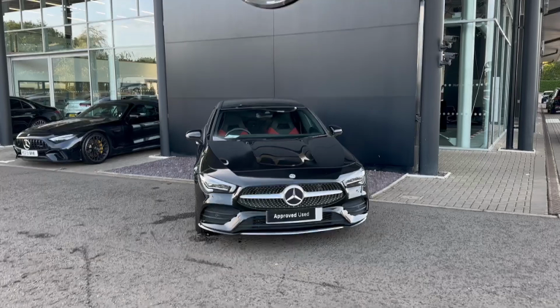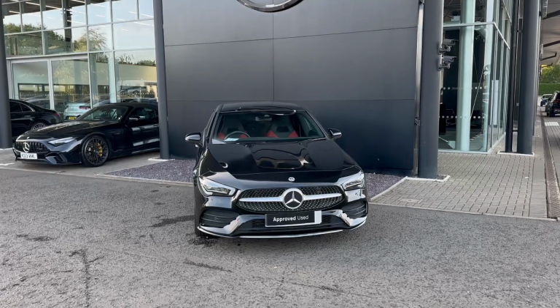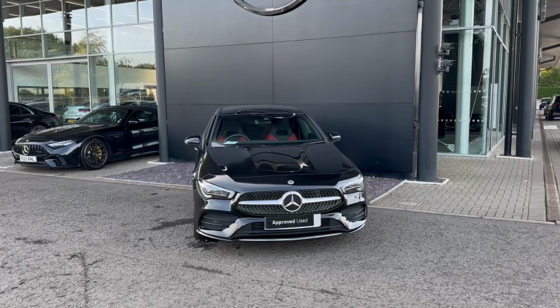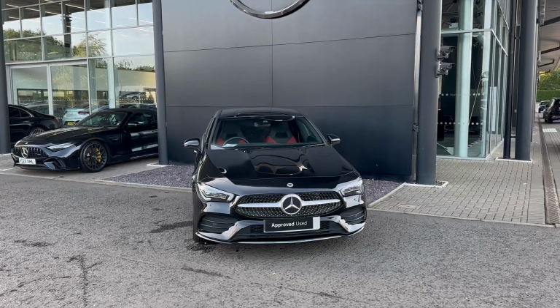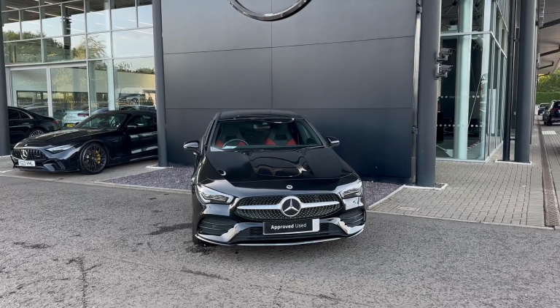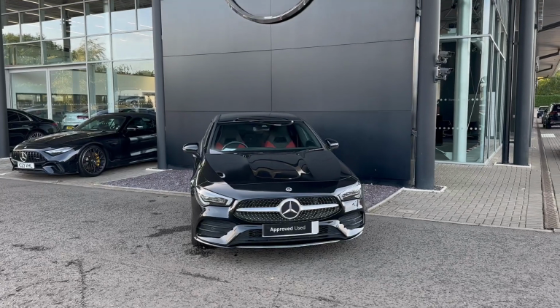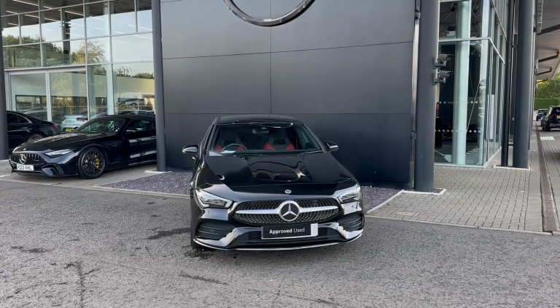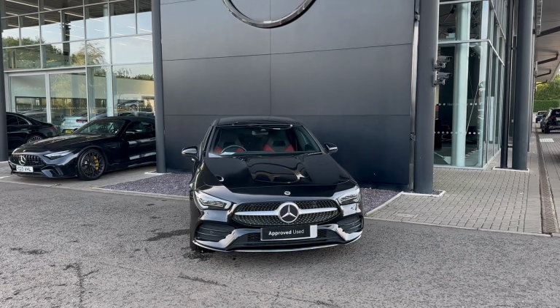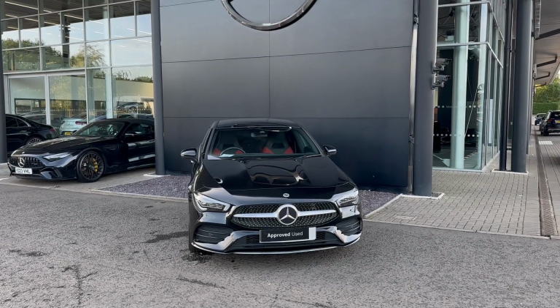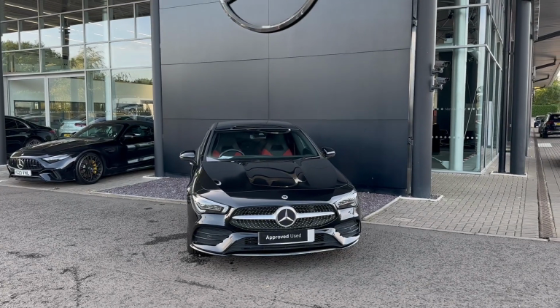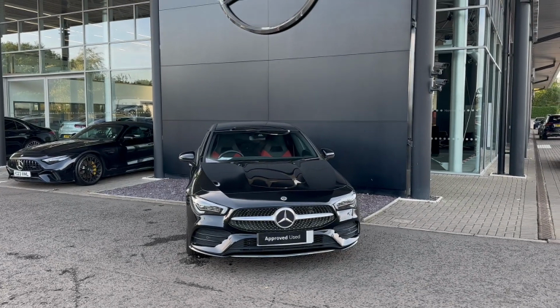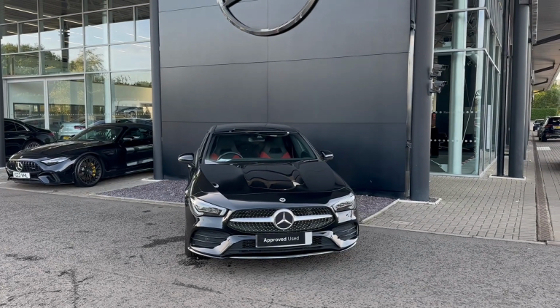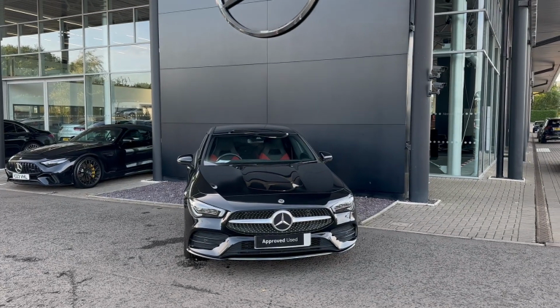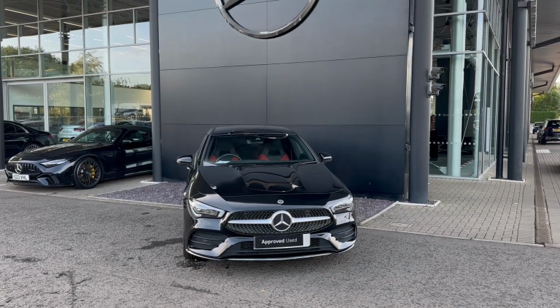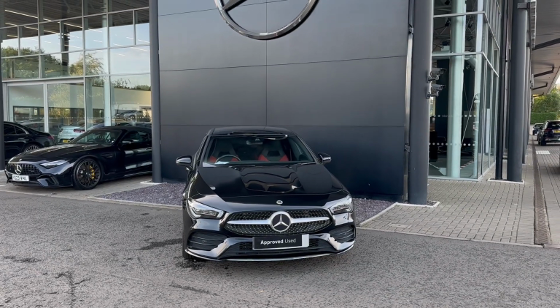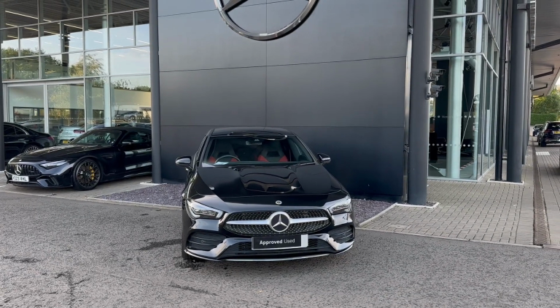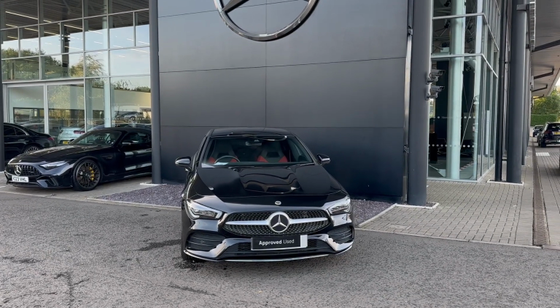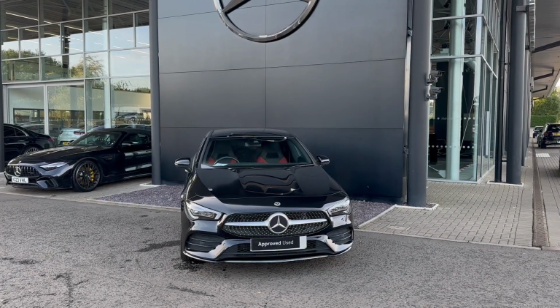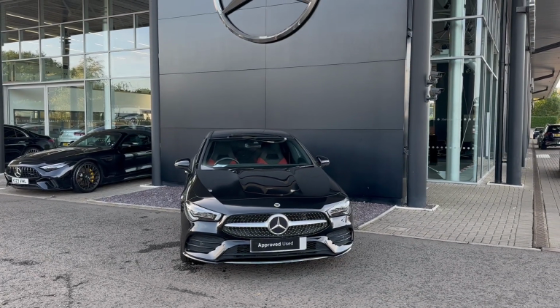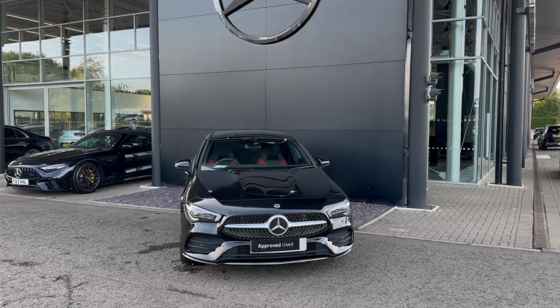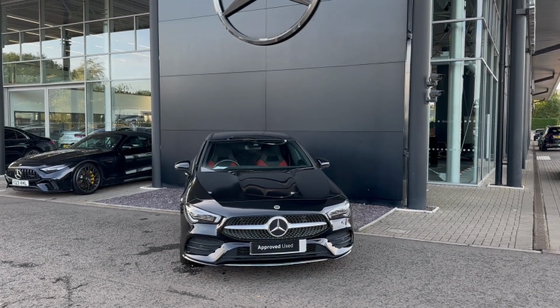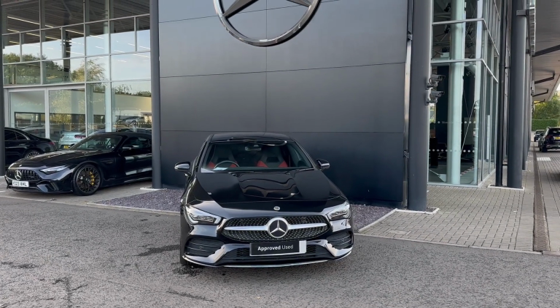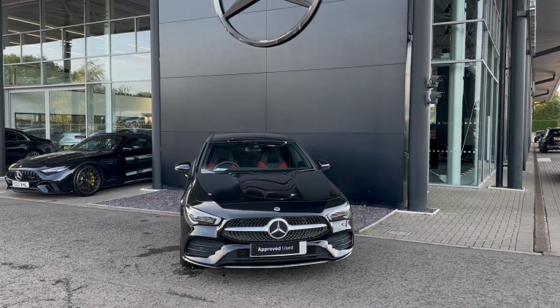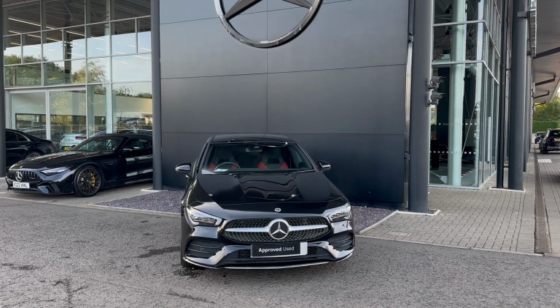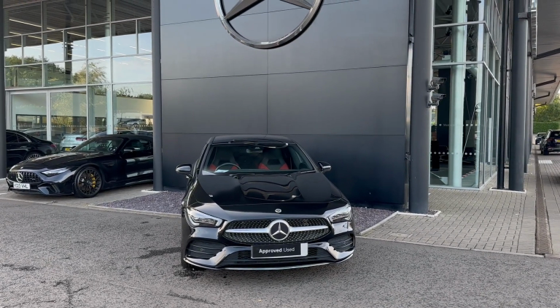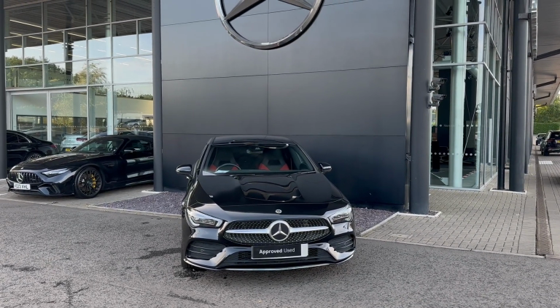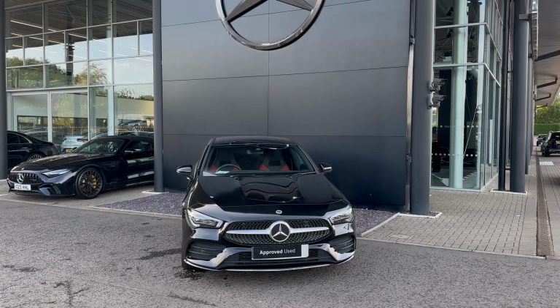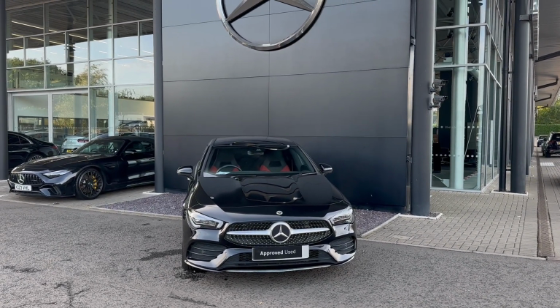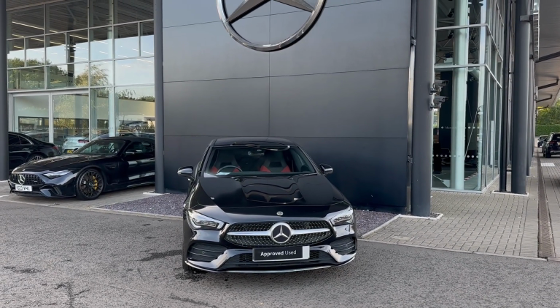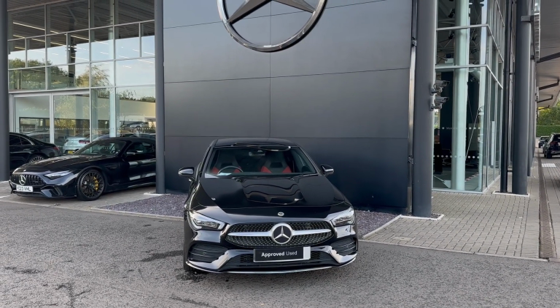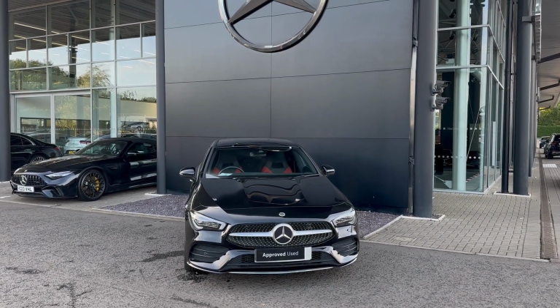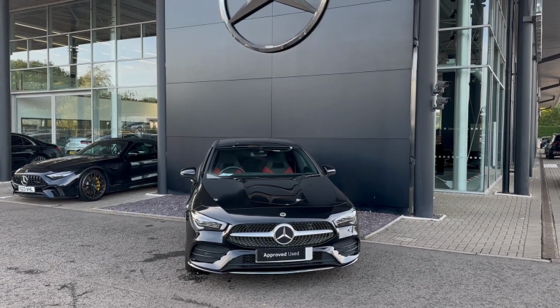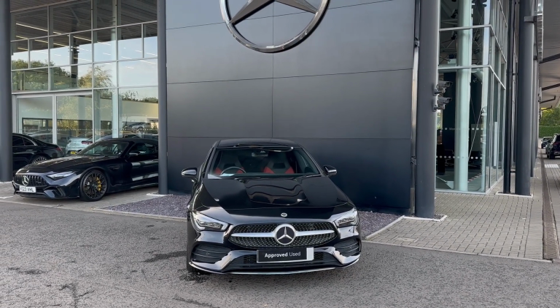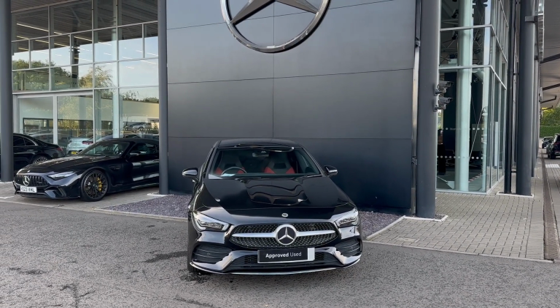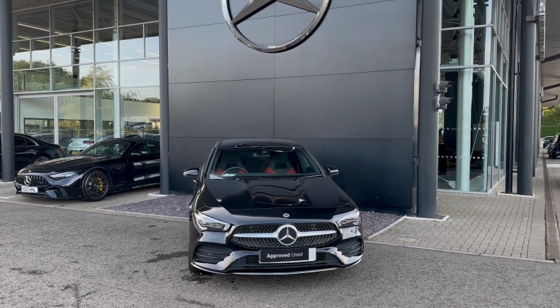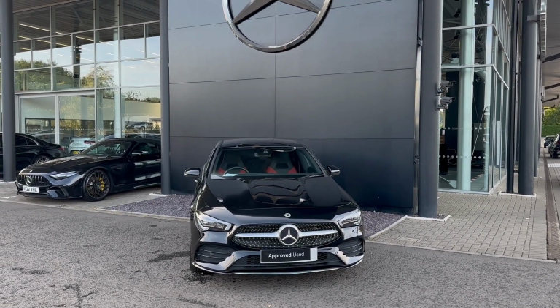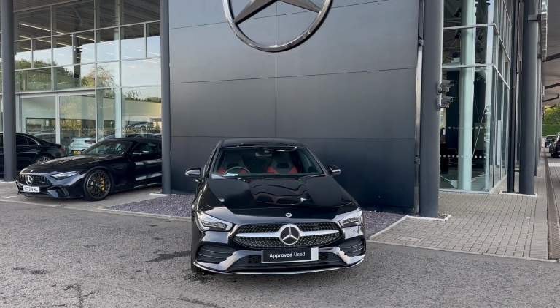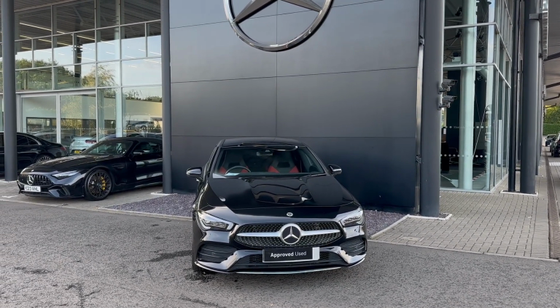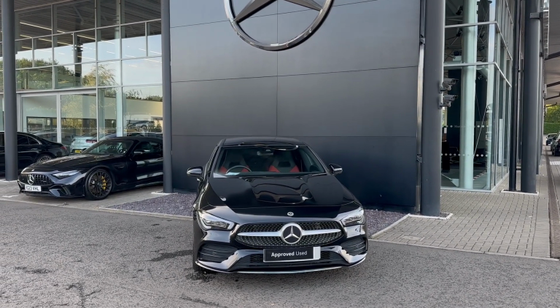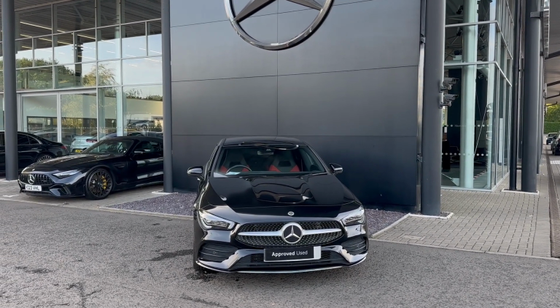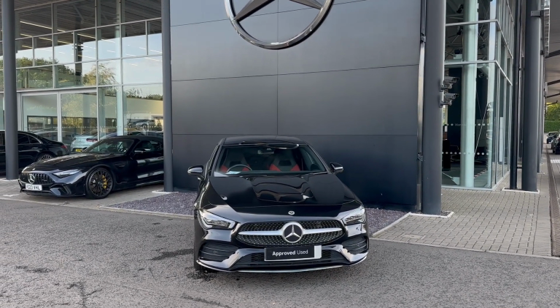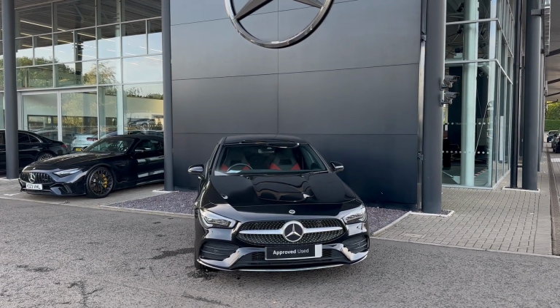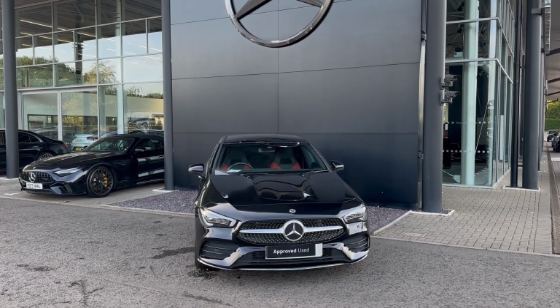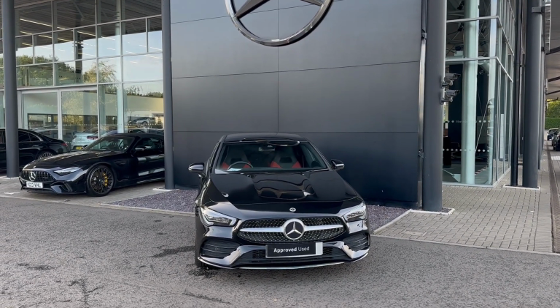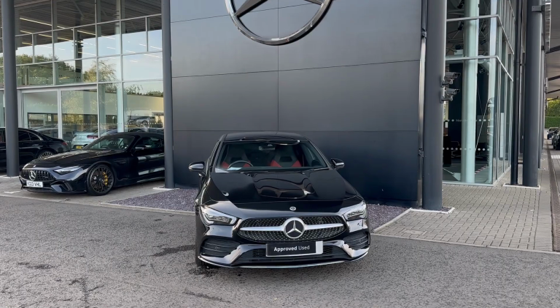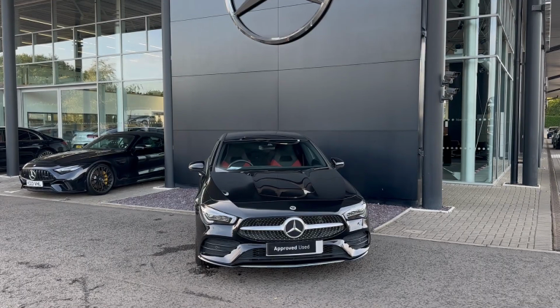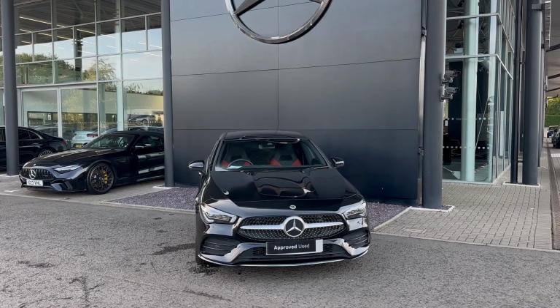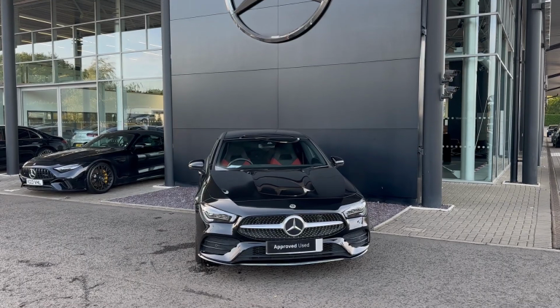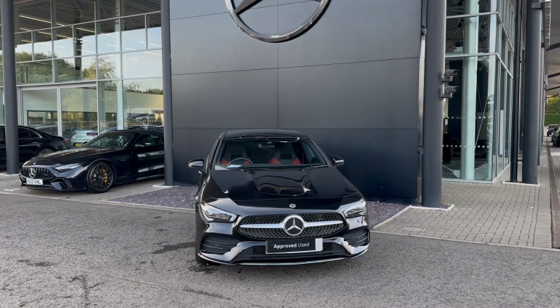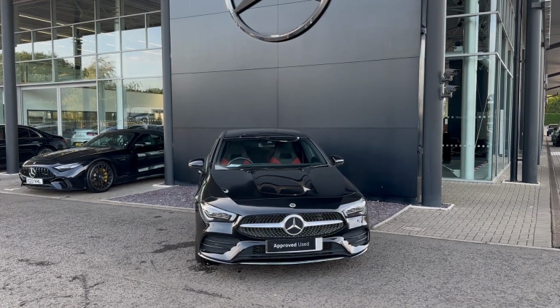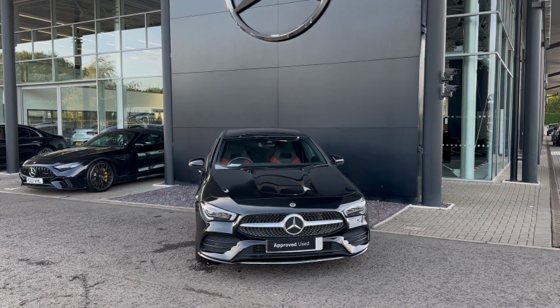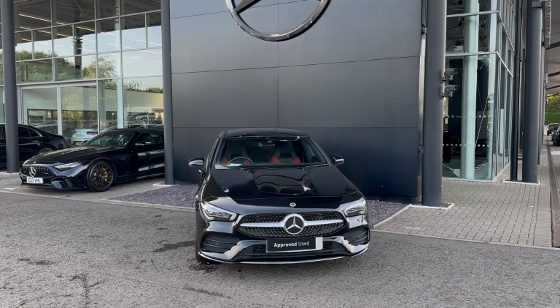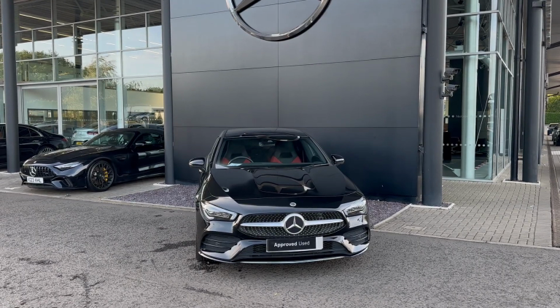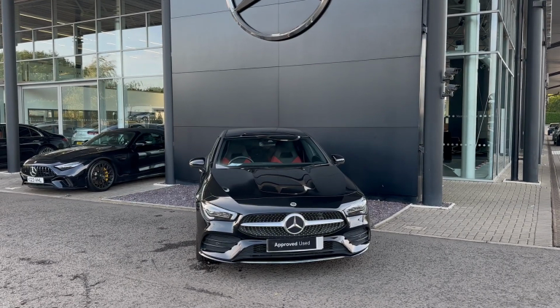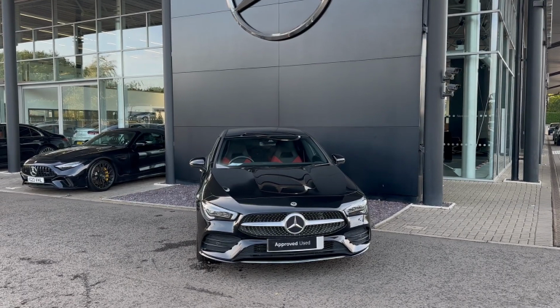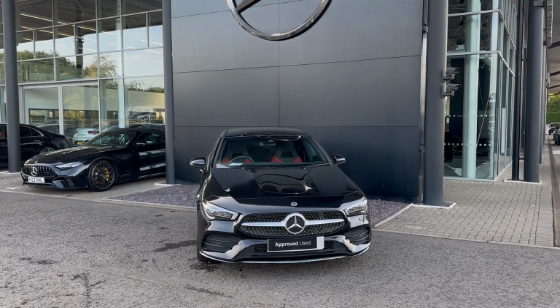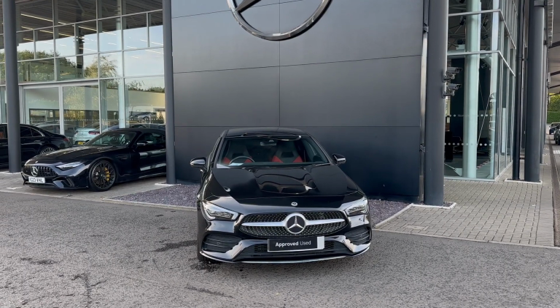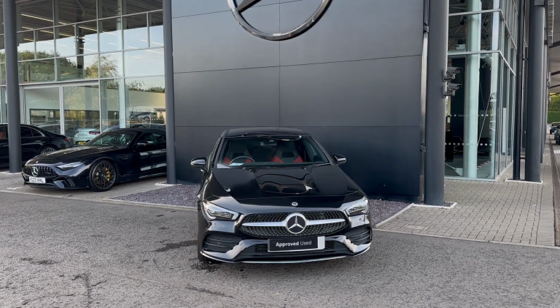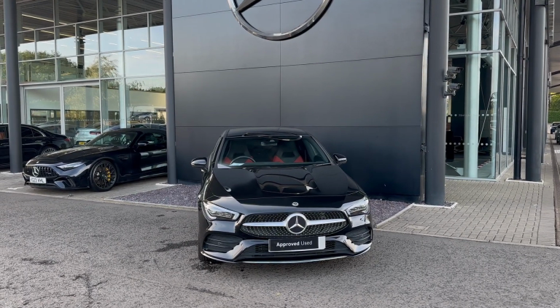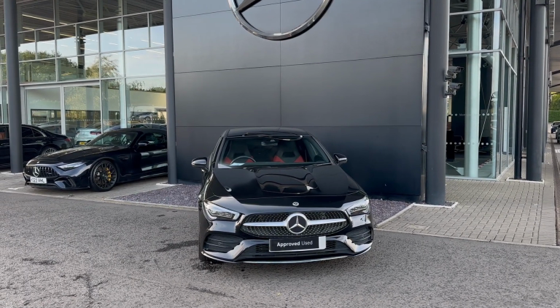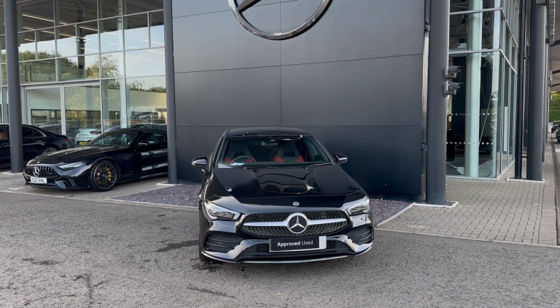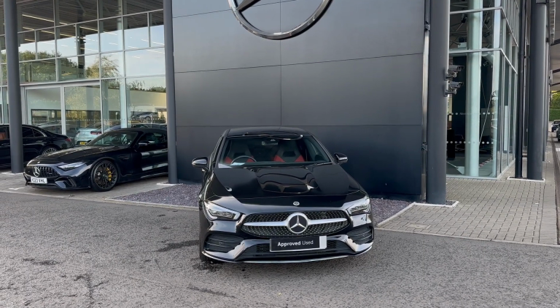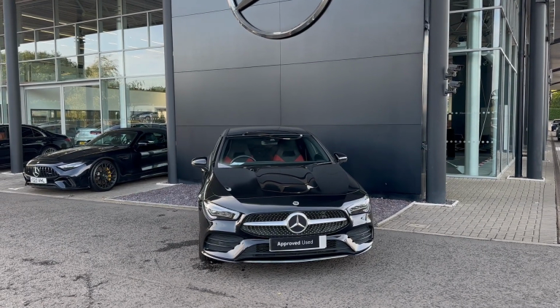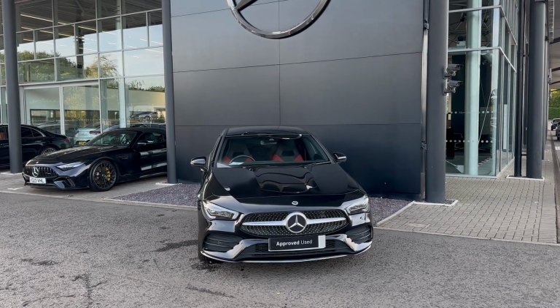Good afternoon. Mackenzie with Mercedes-Benz Vetterman. Today I'm going to be doing a video on the CLA Shooting Brake 250 AMG Premium Plus.